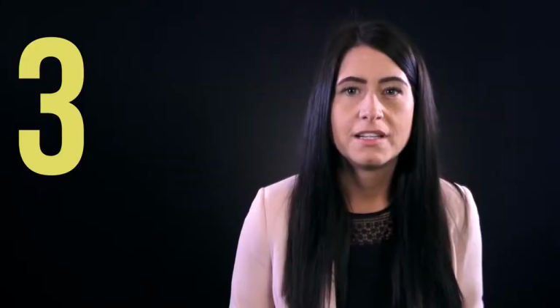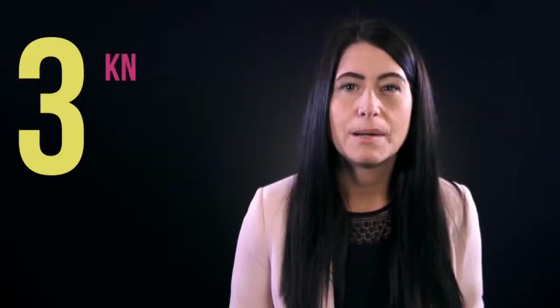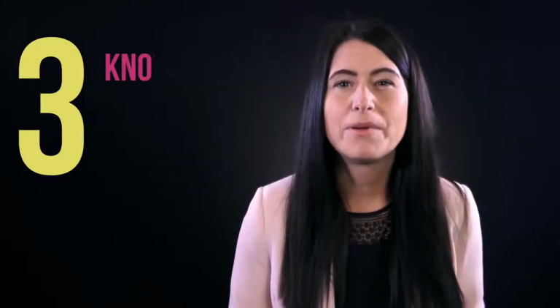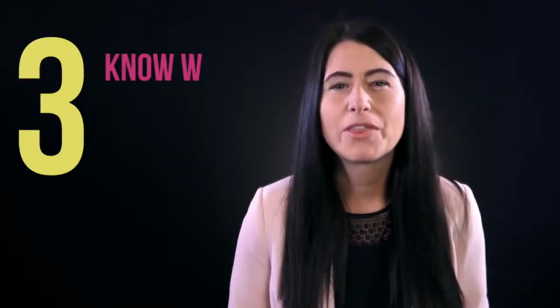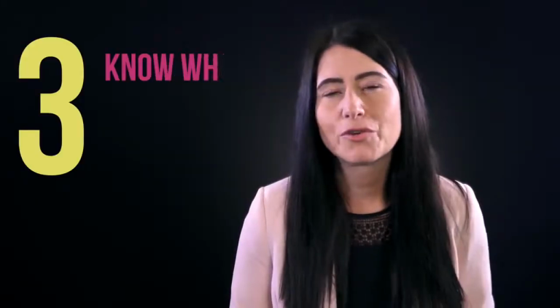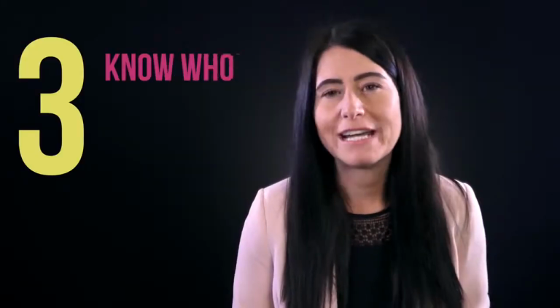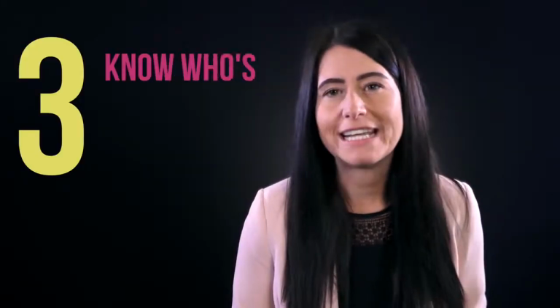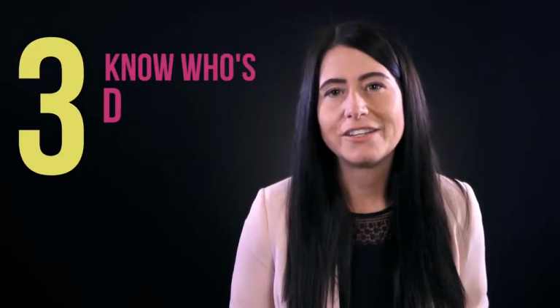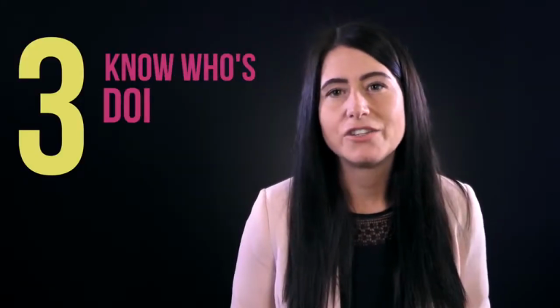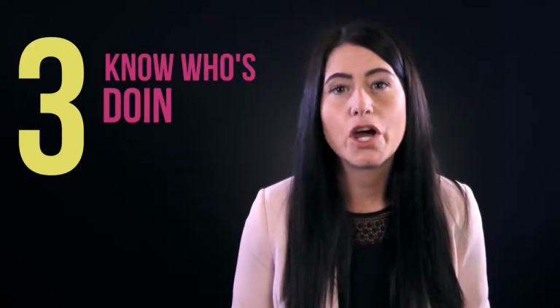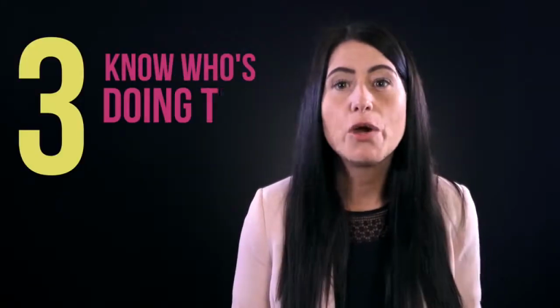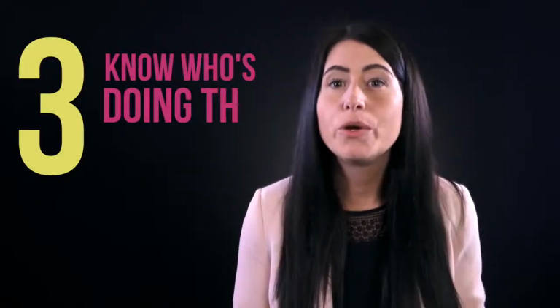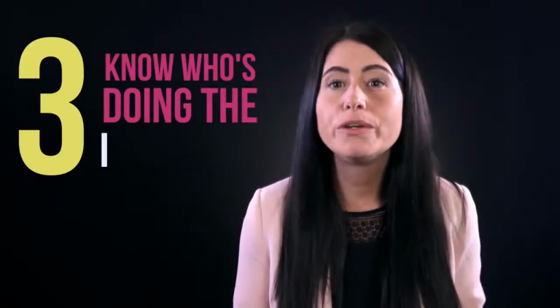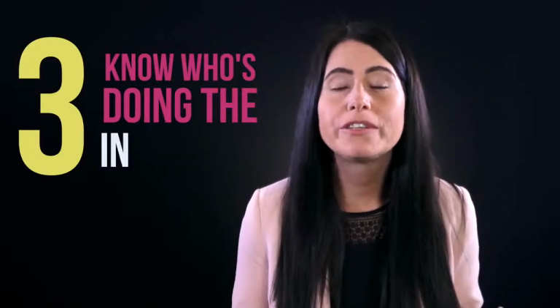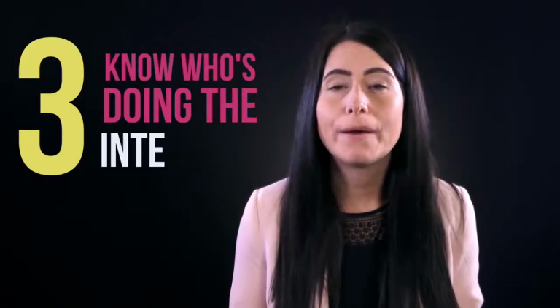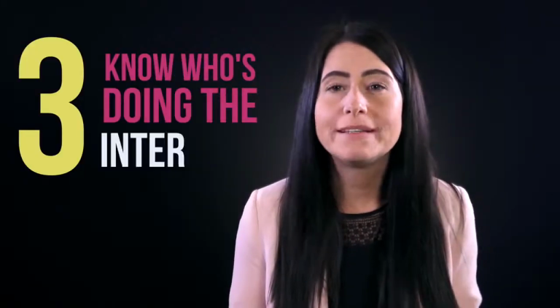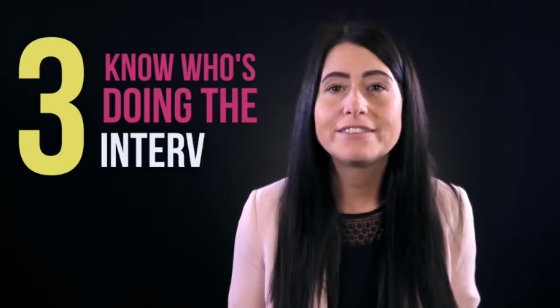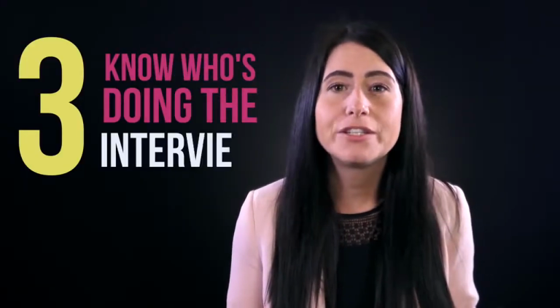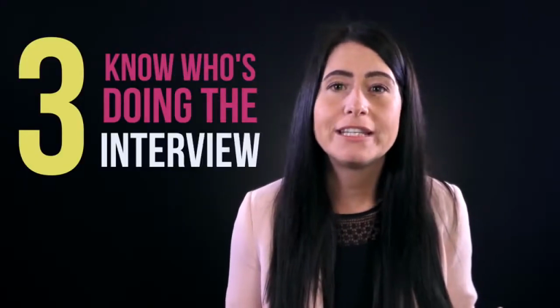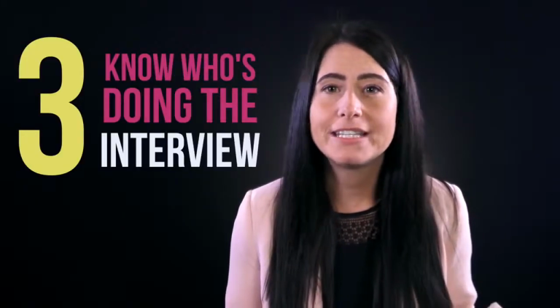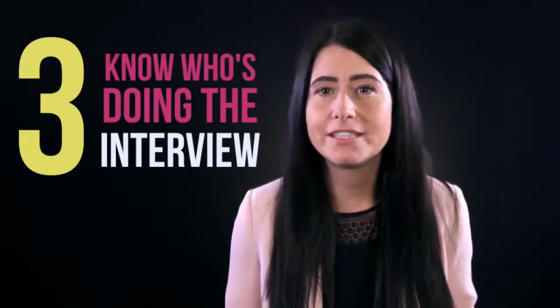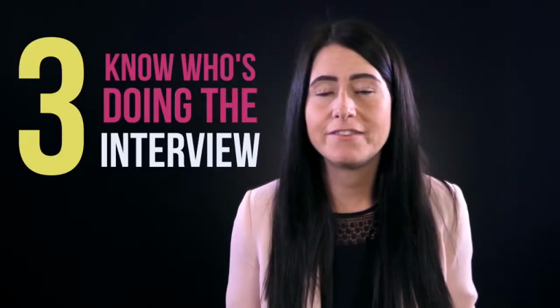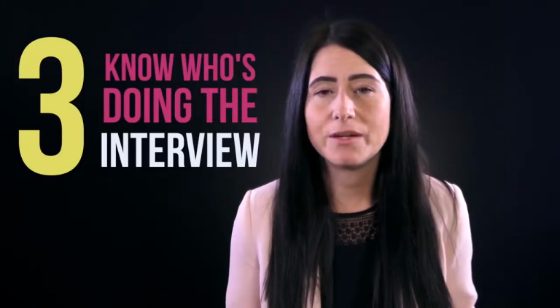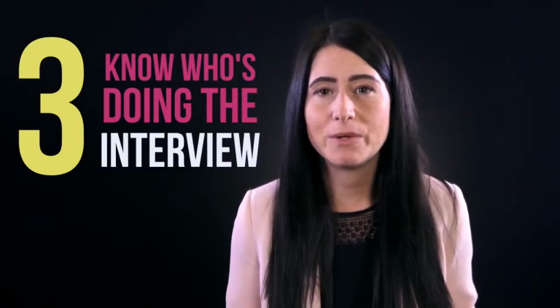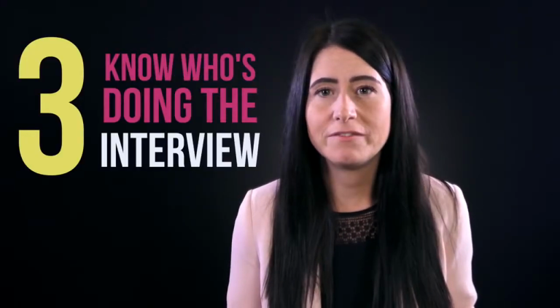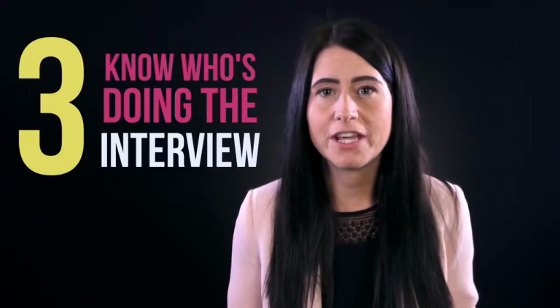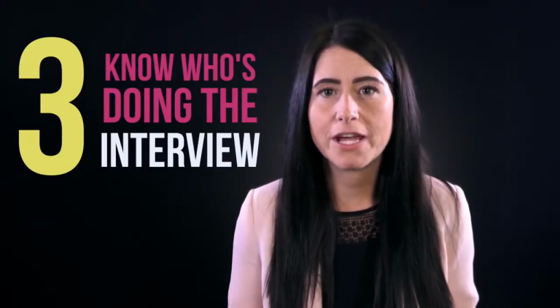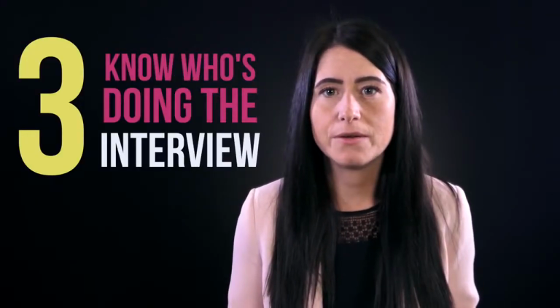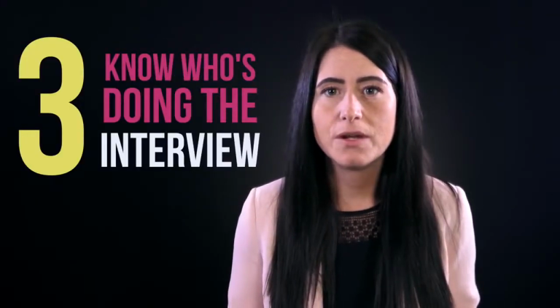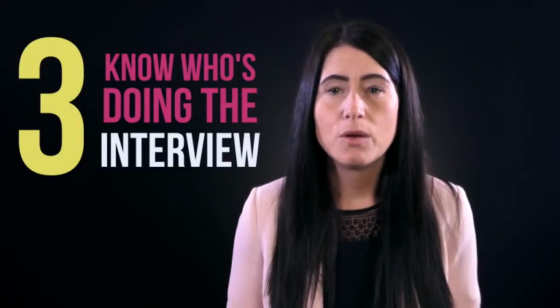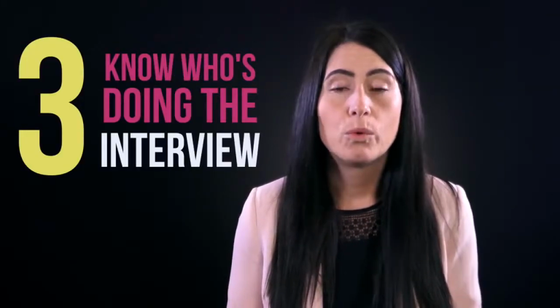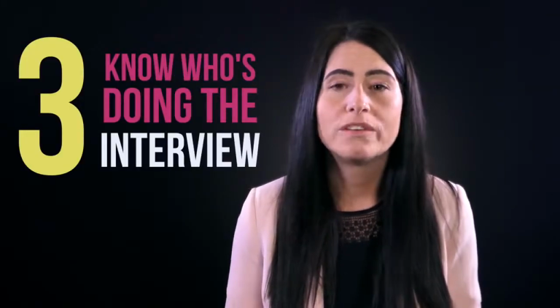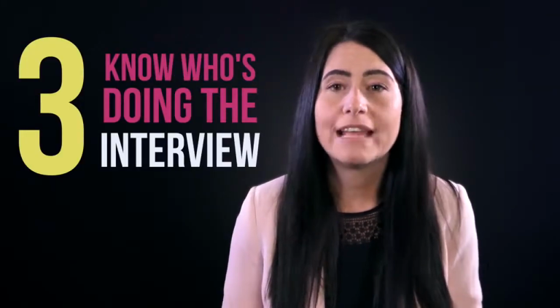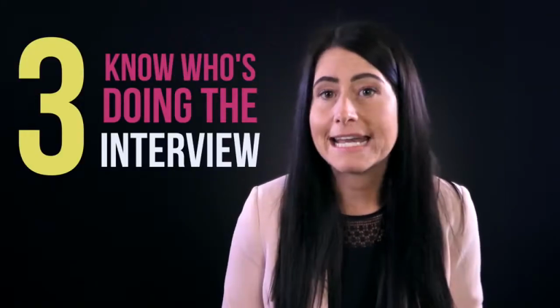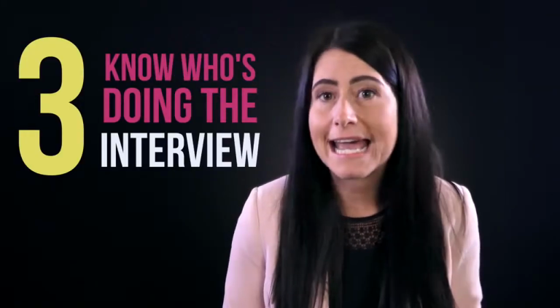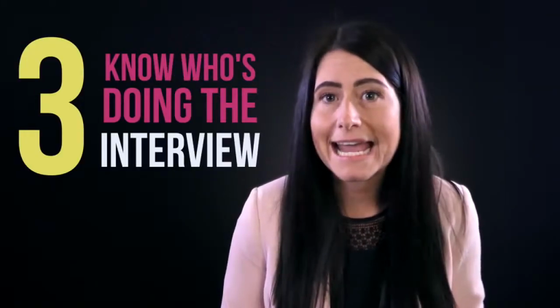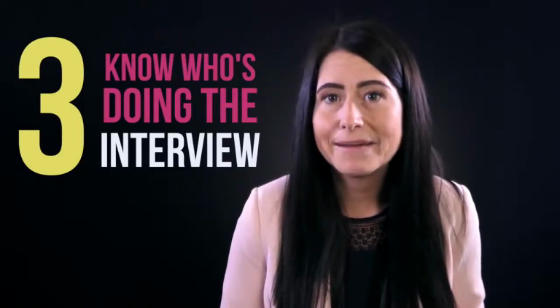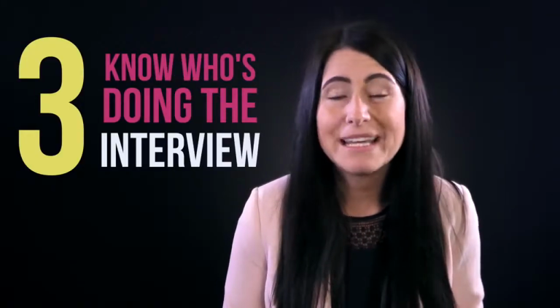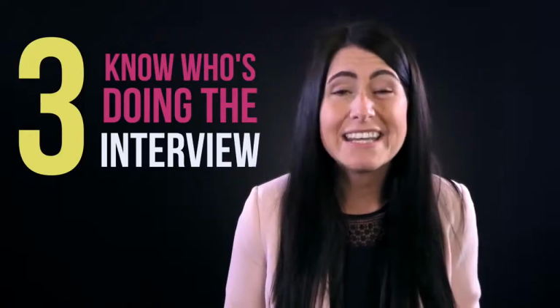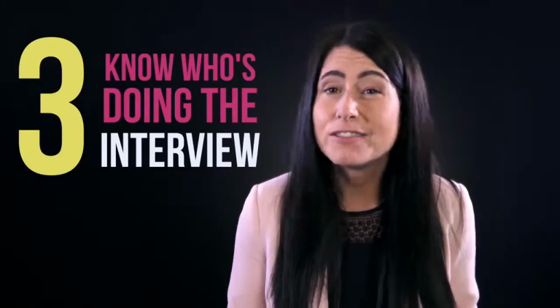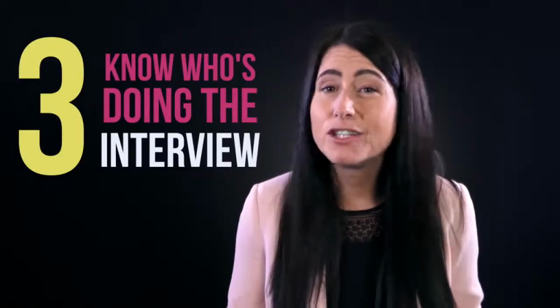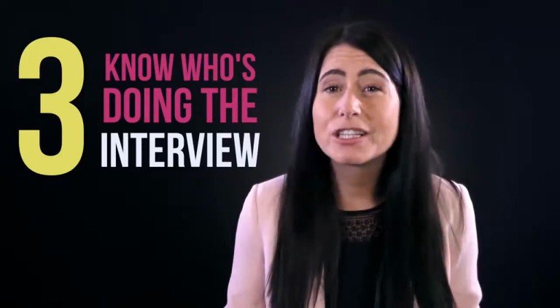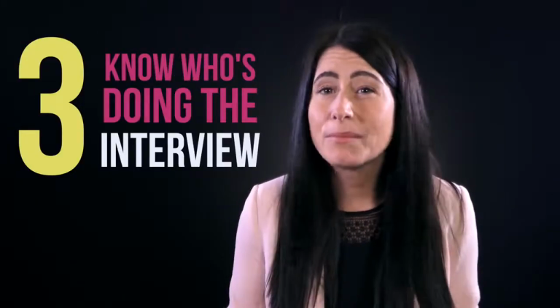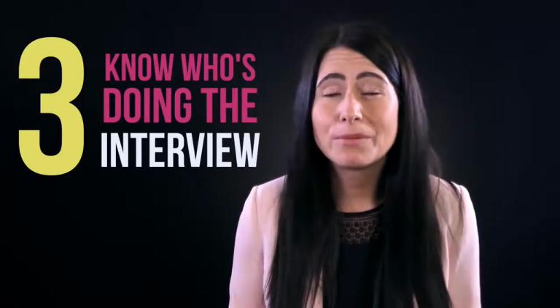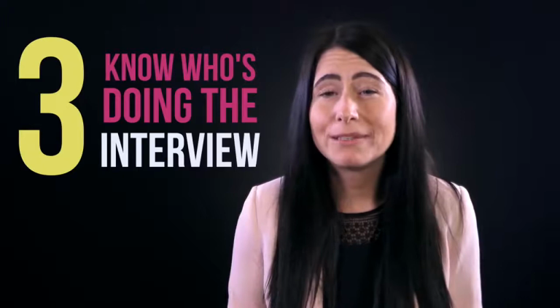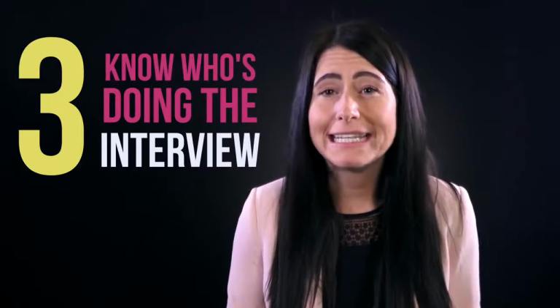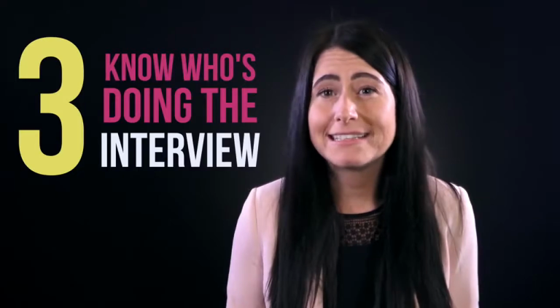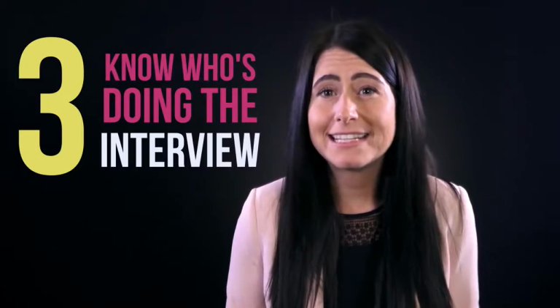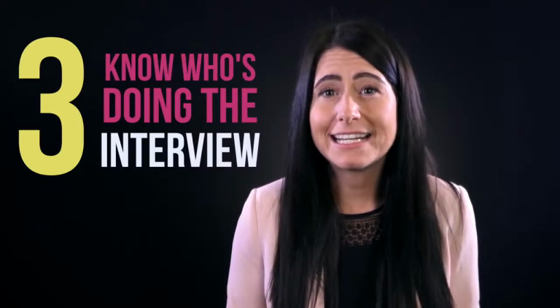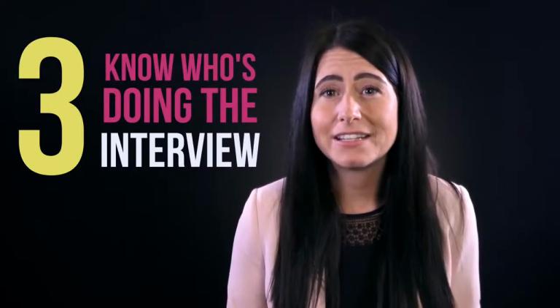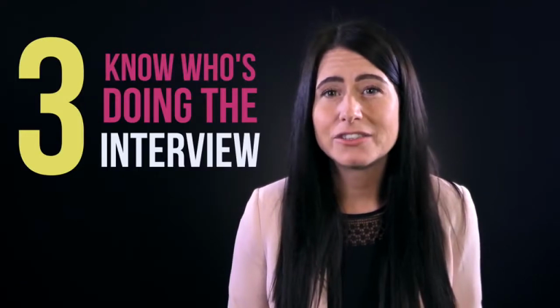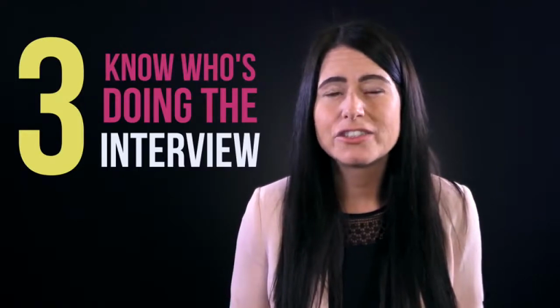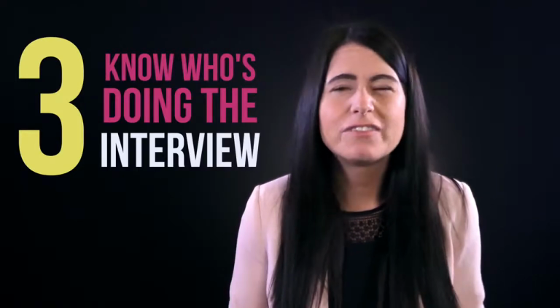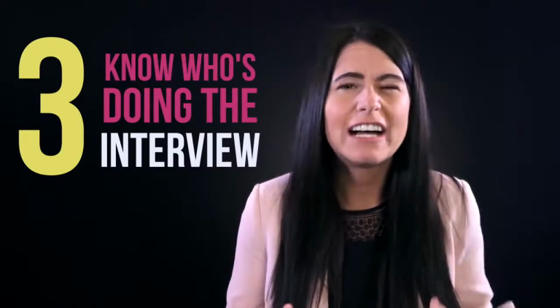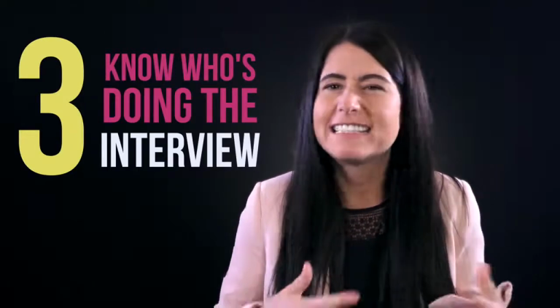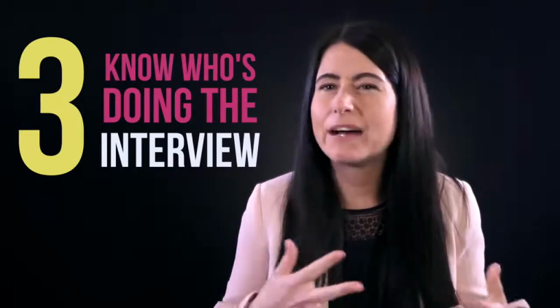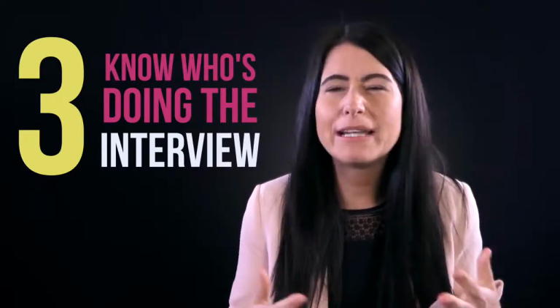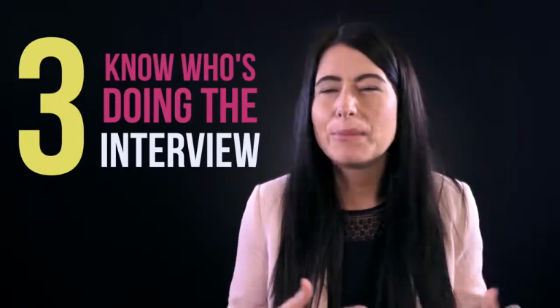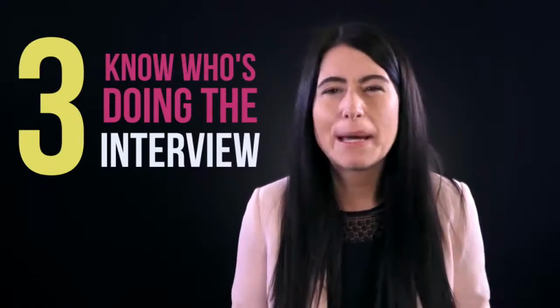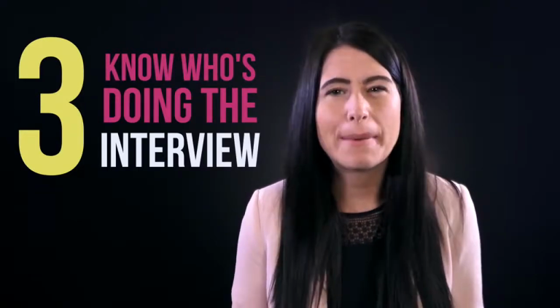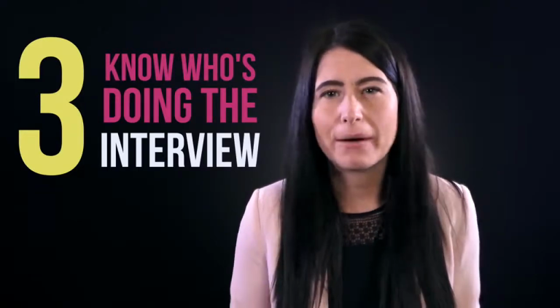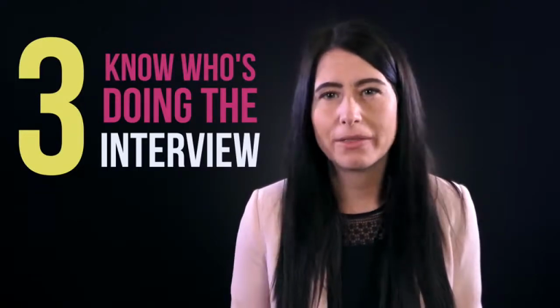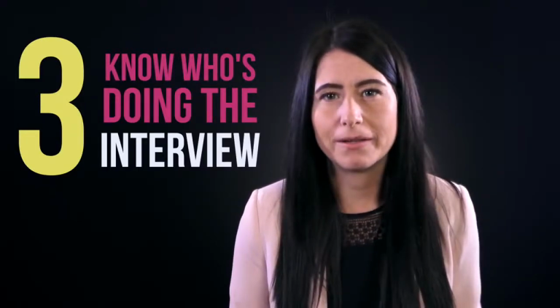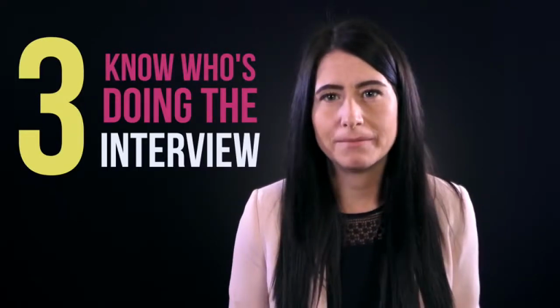Number three: know who's going to do the interview with you. What's their name? Even look them up on LinkedIn. Just find out a little bit about them.